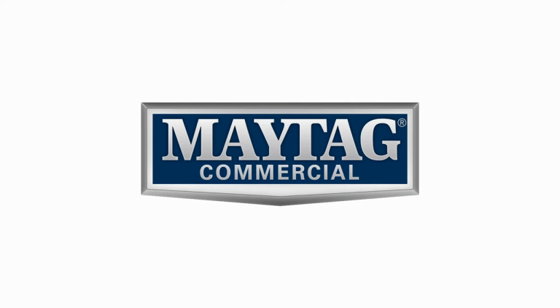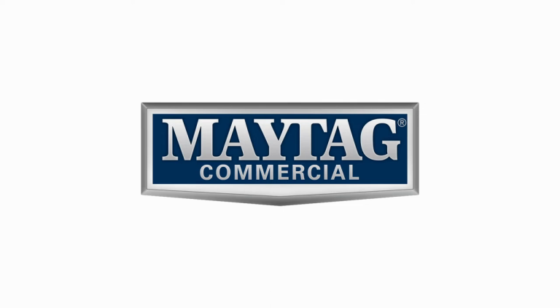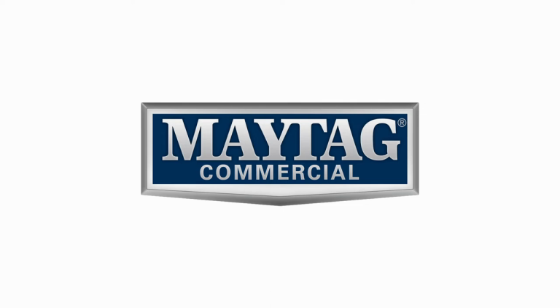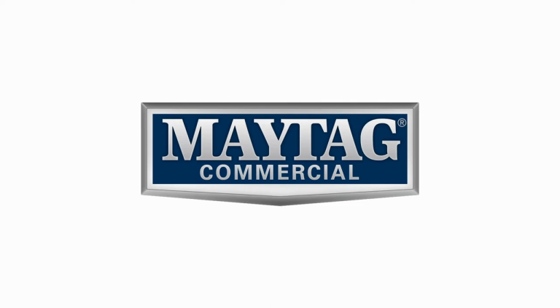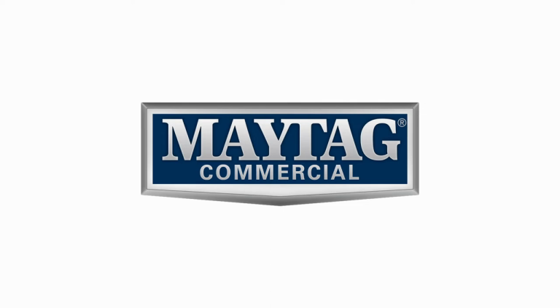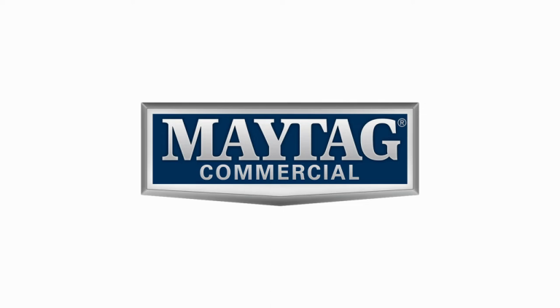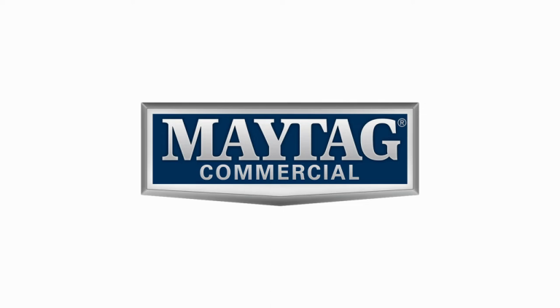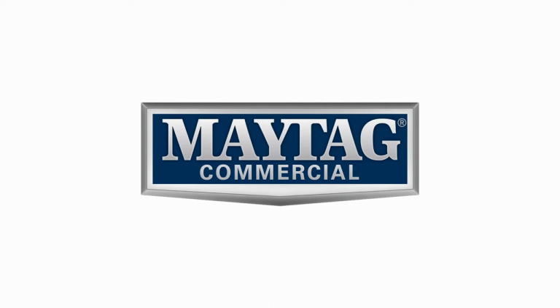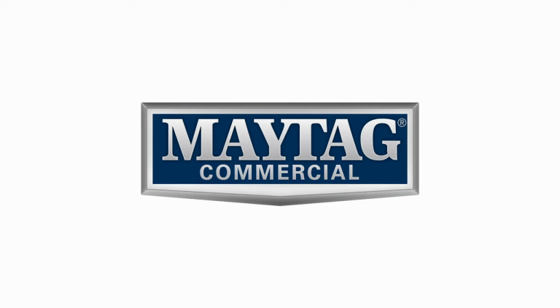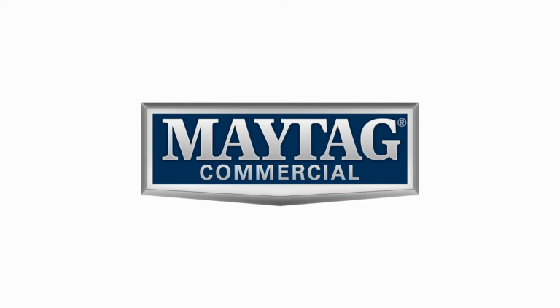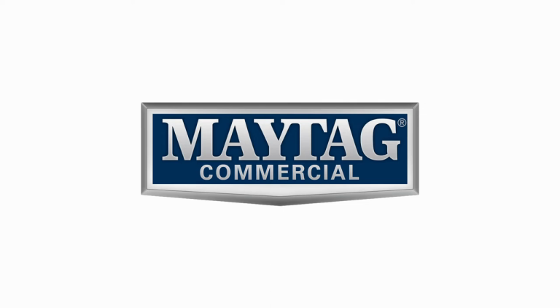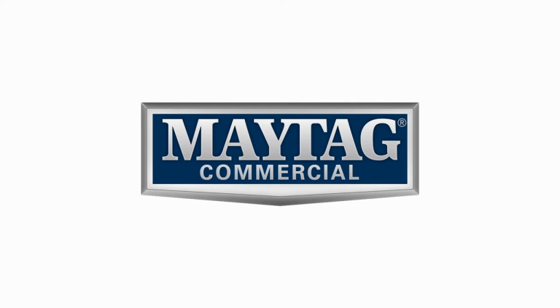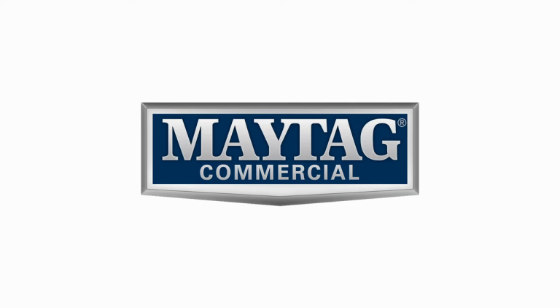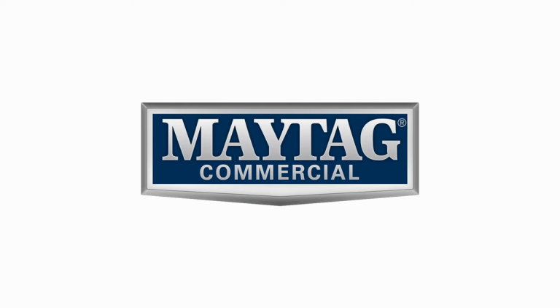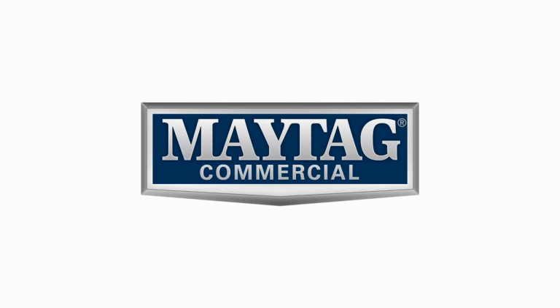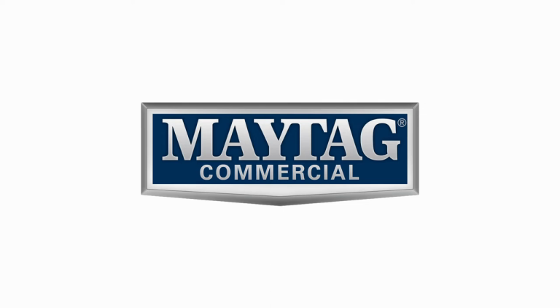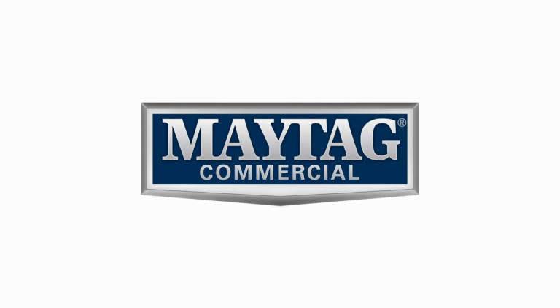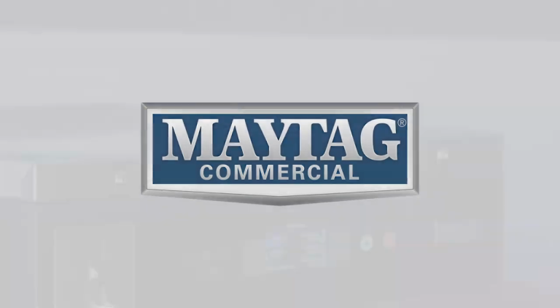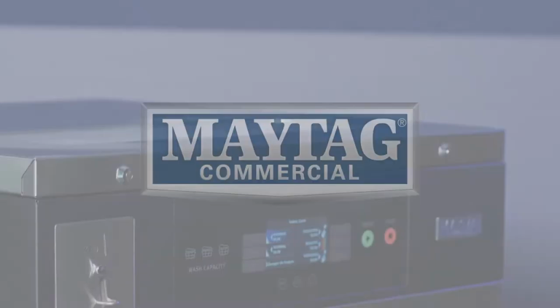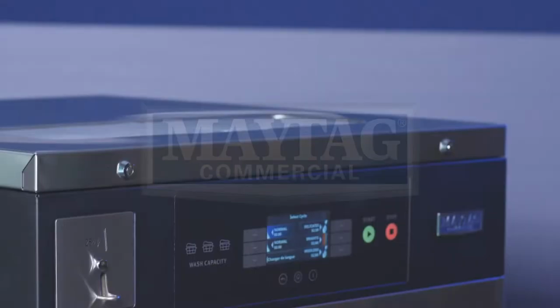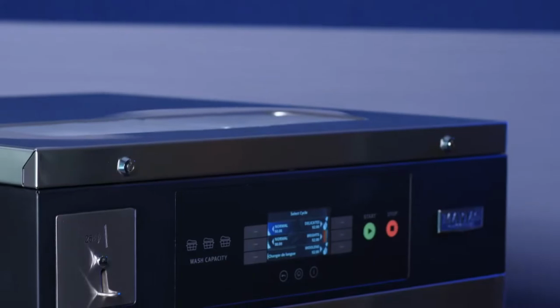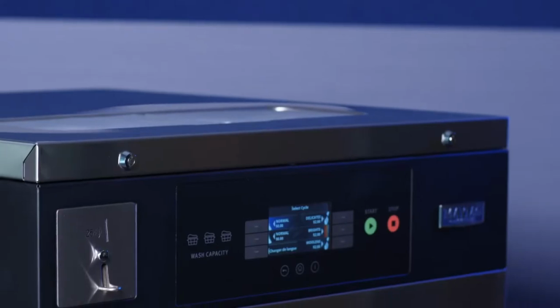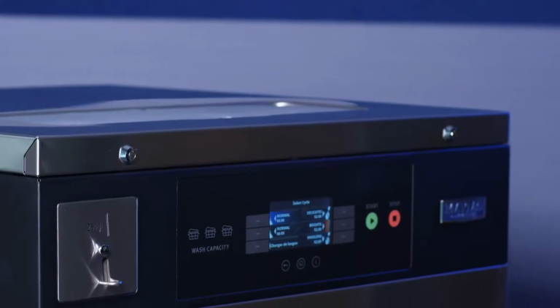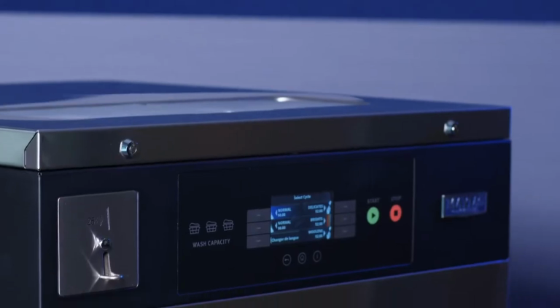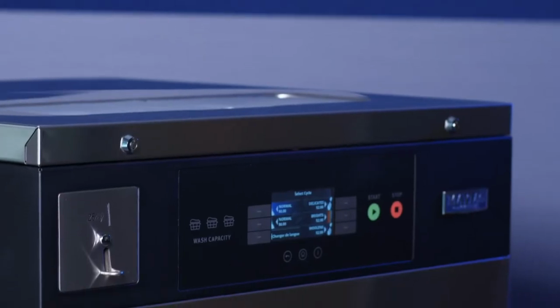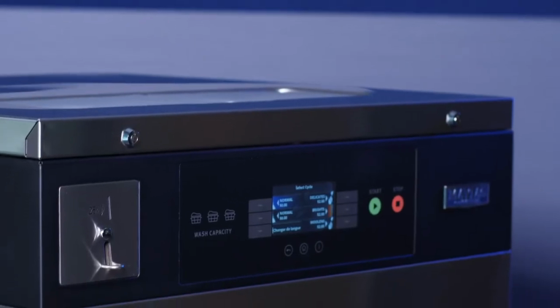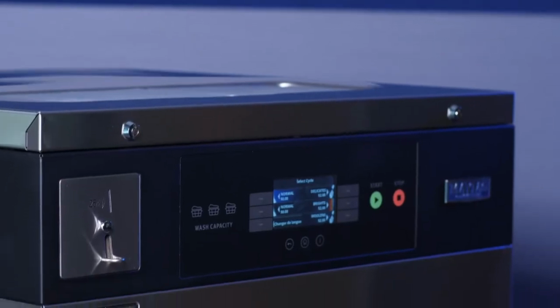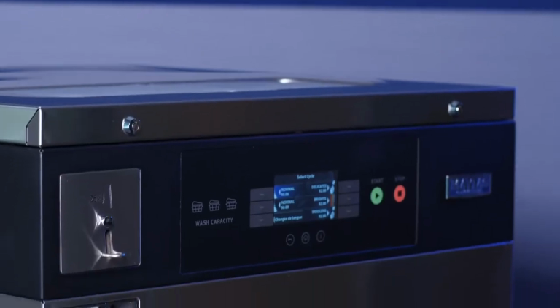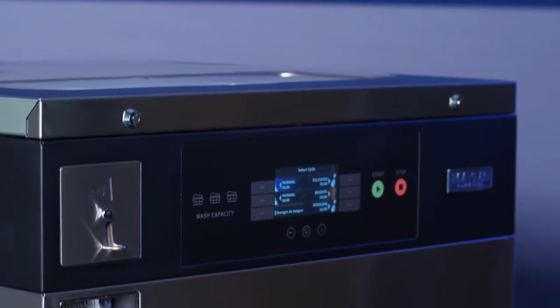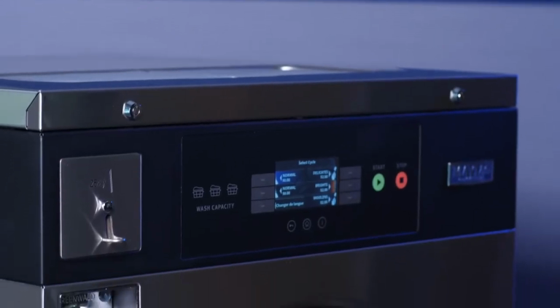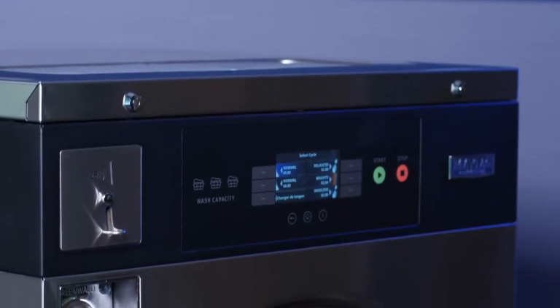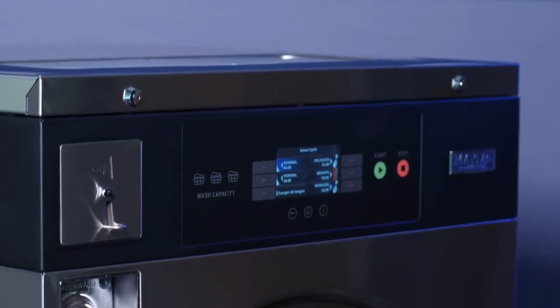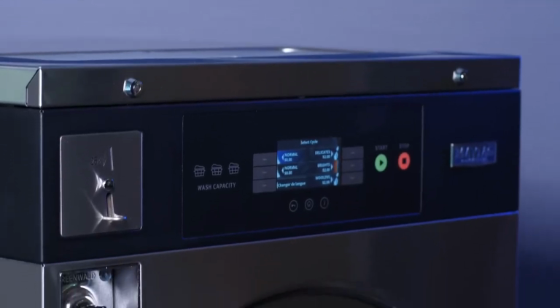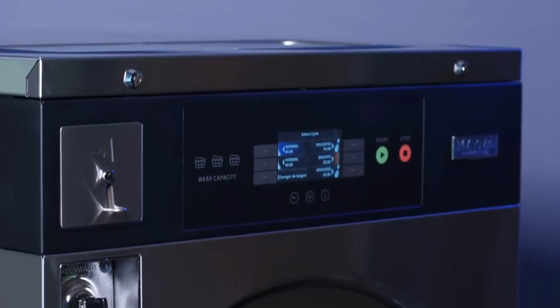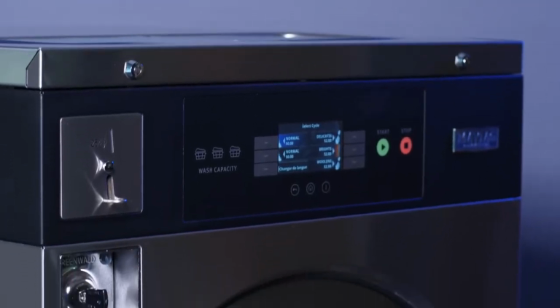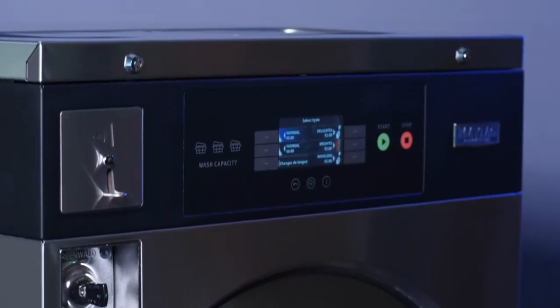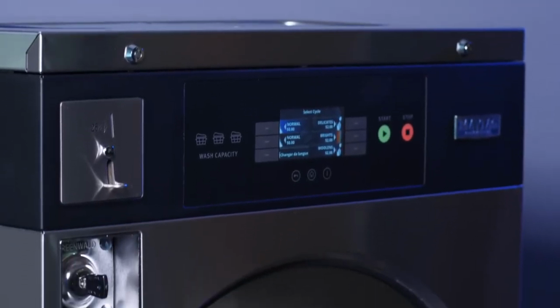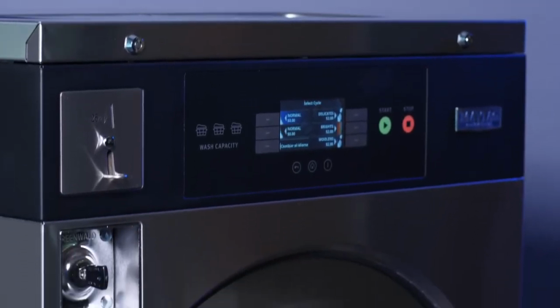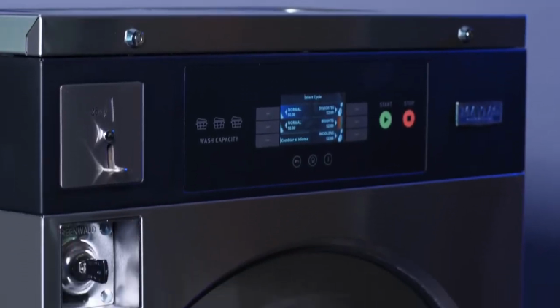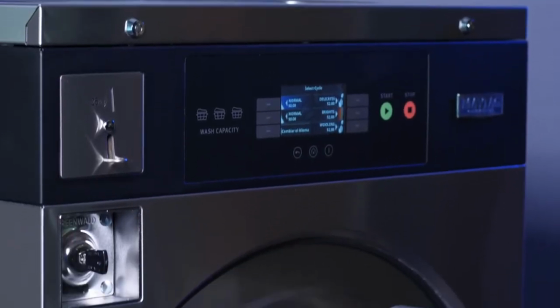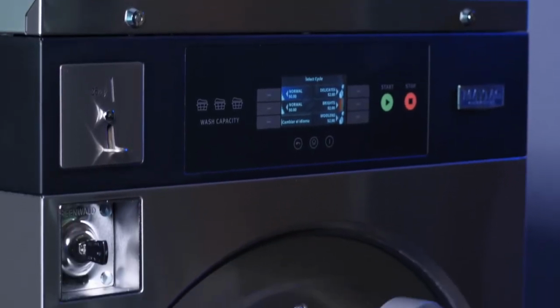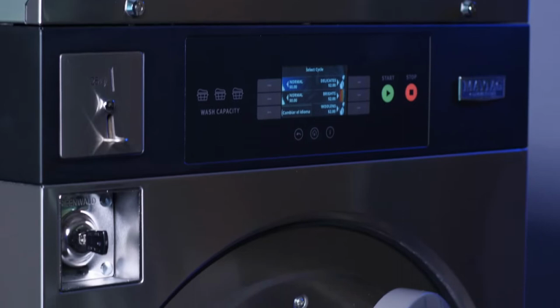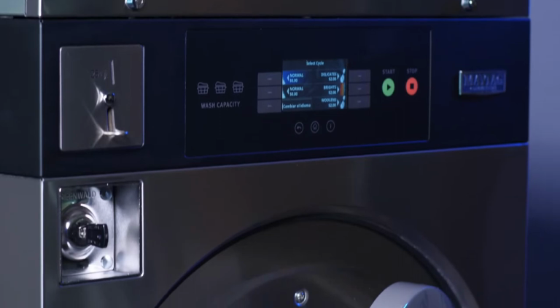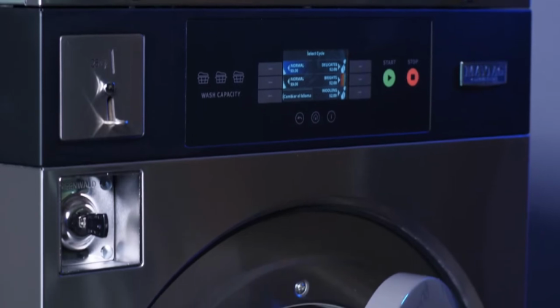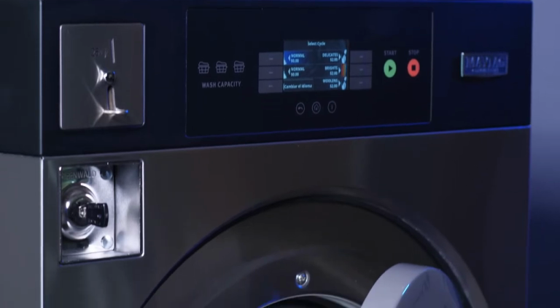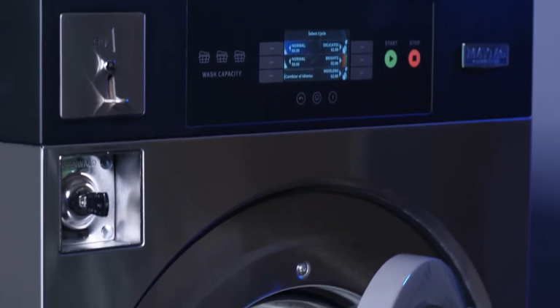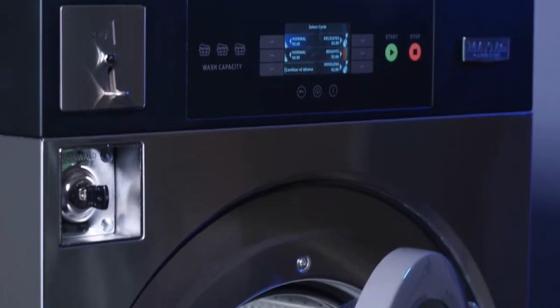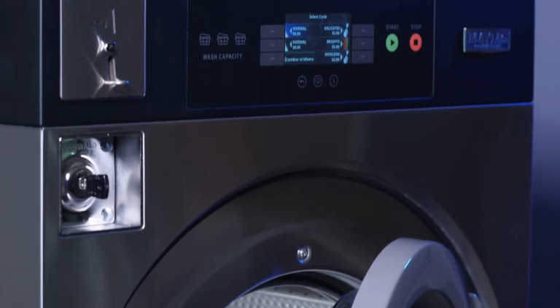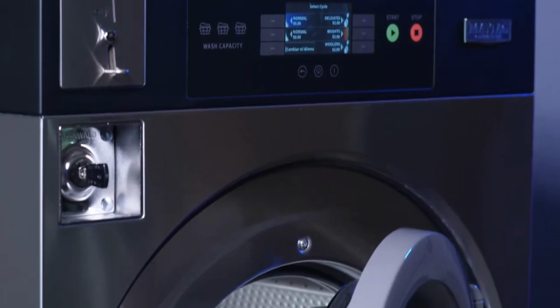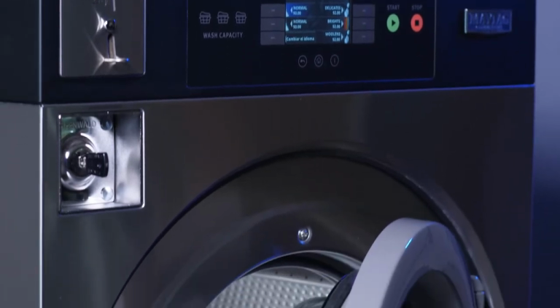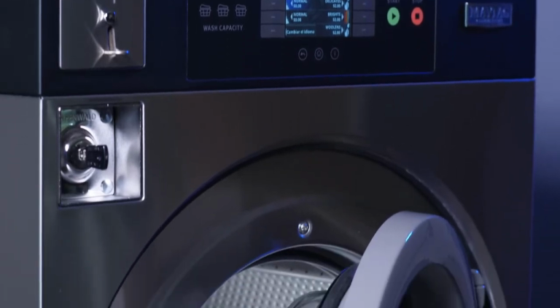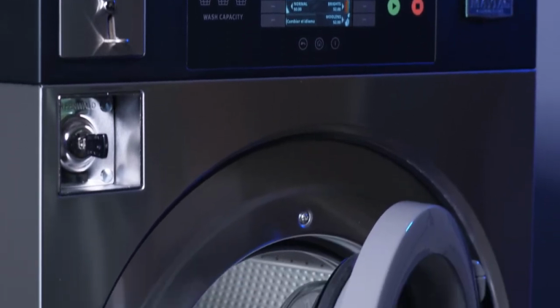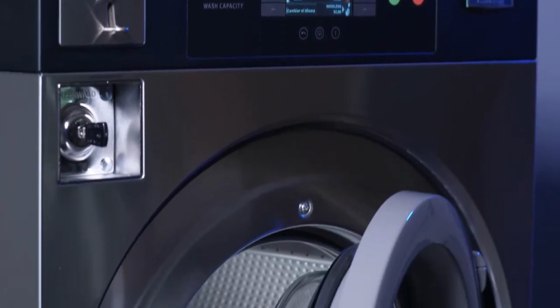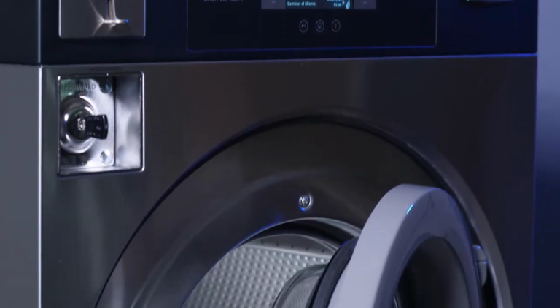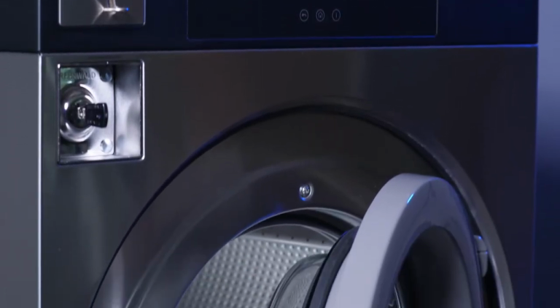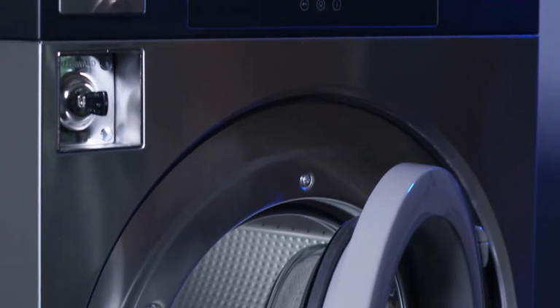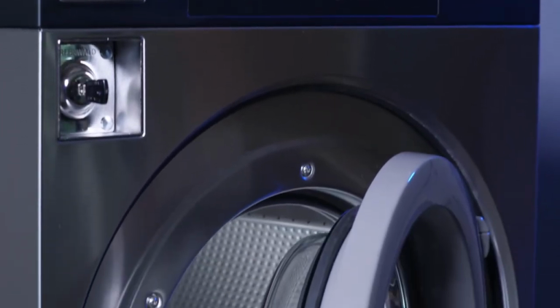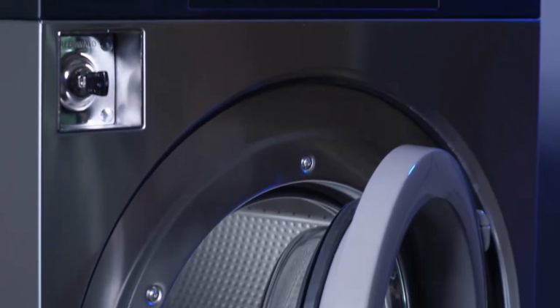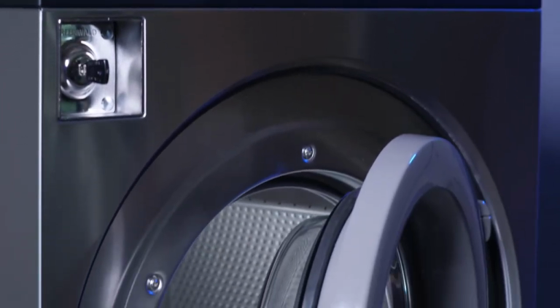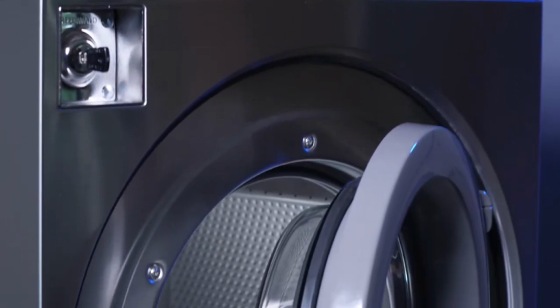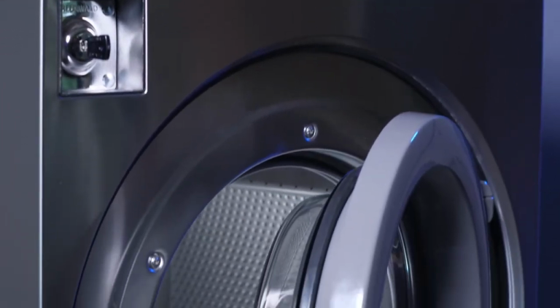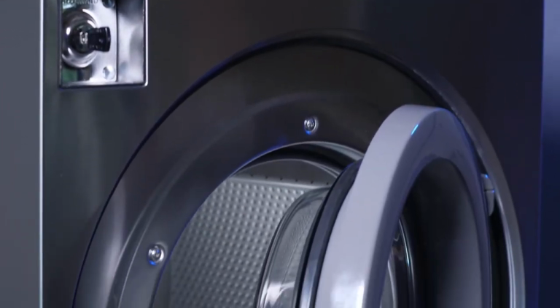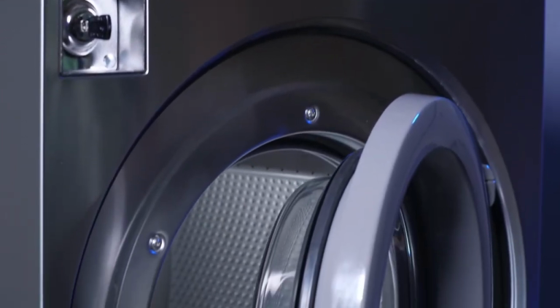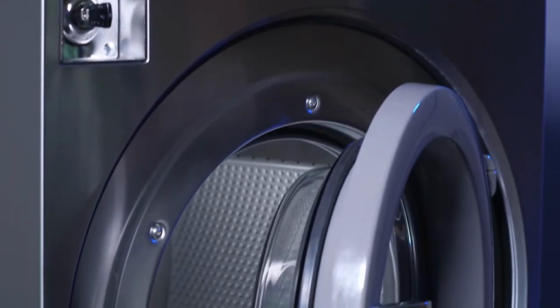Vended laundry facilities that use washing machines with a max 100G spin cycle could be leaving money on the table.